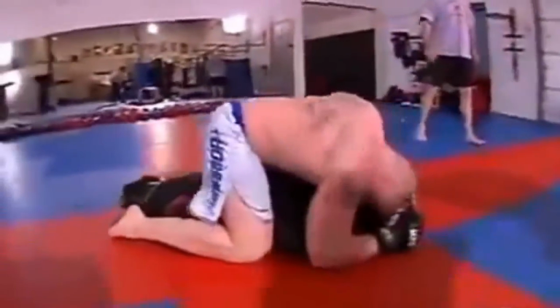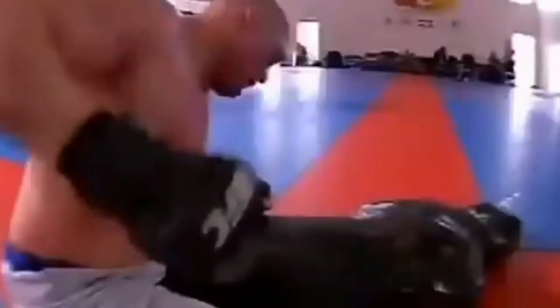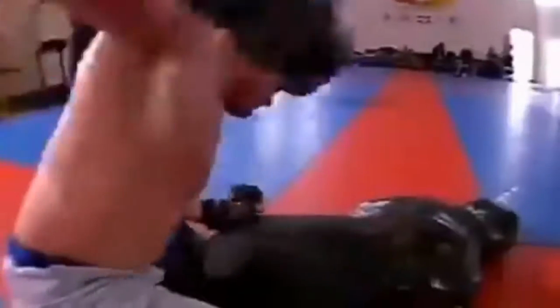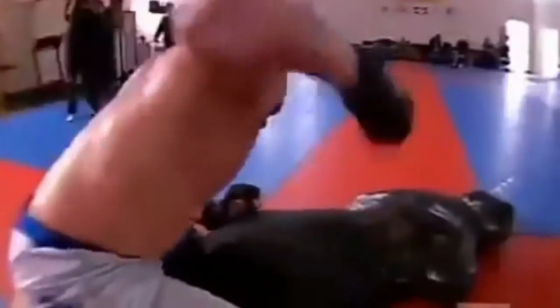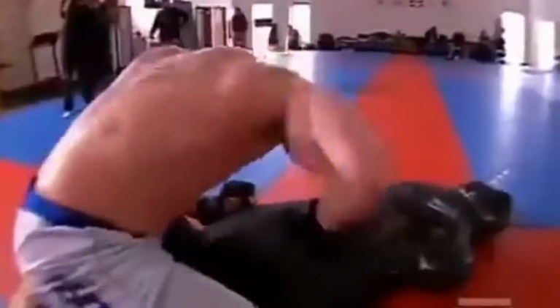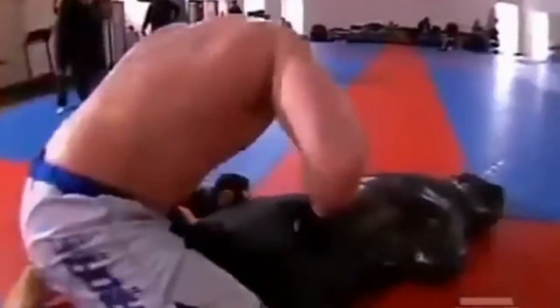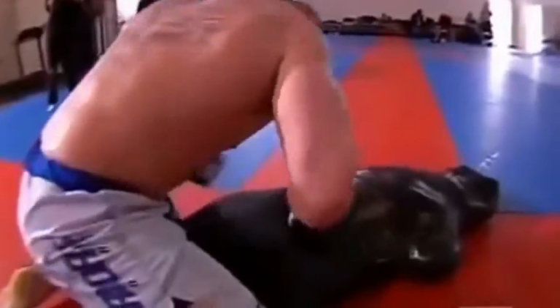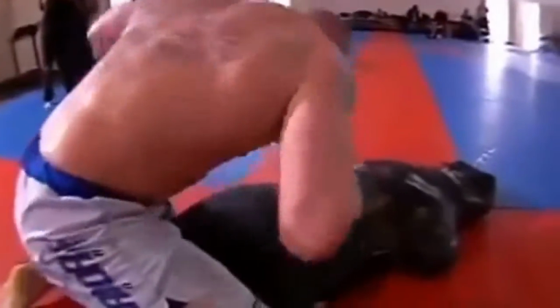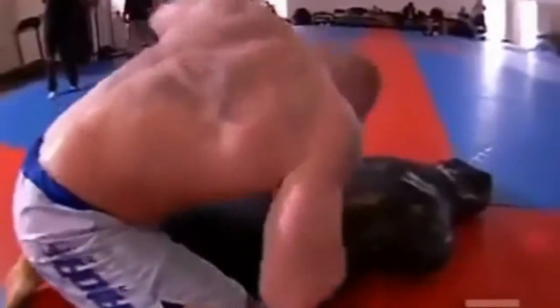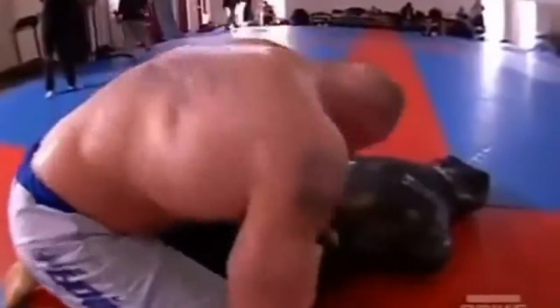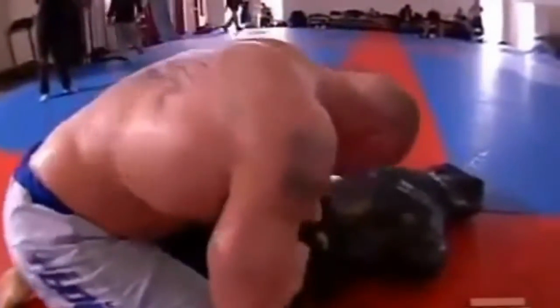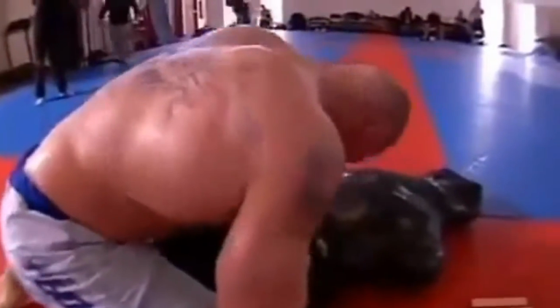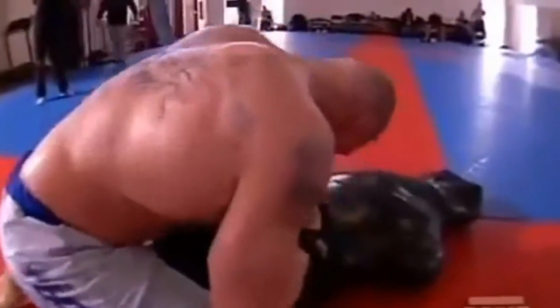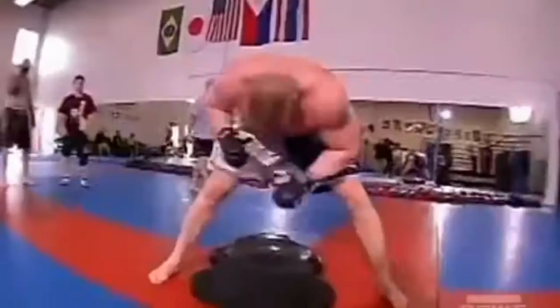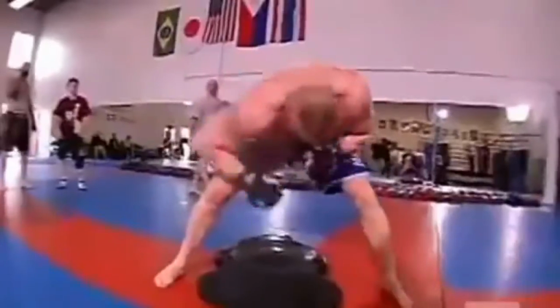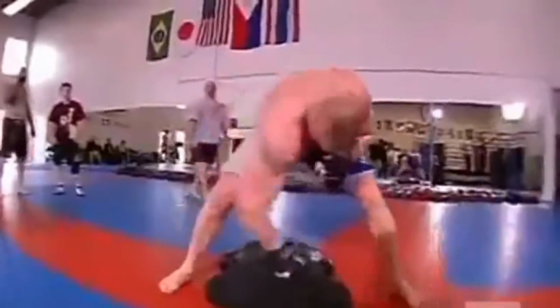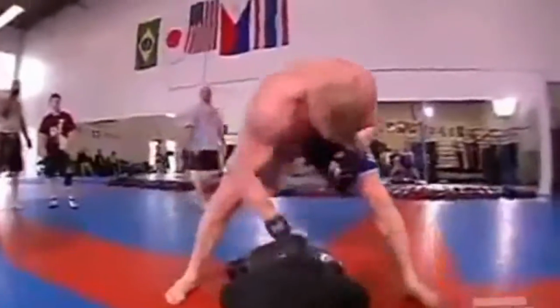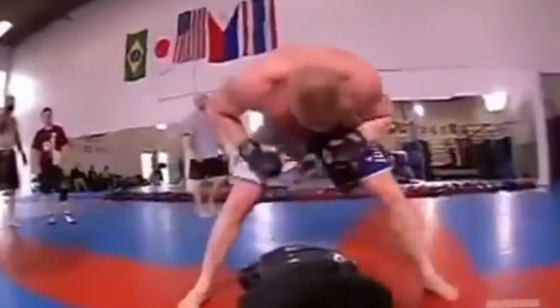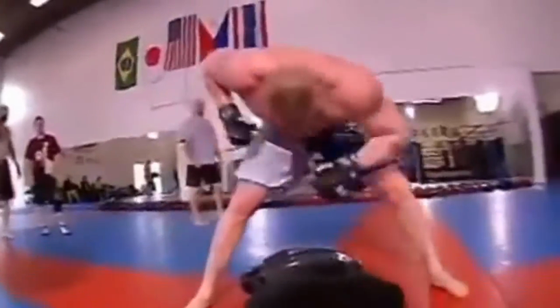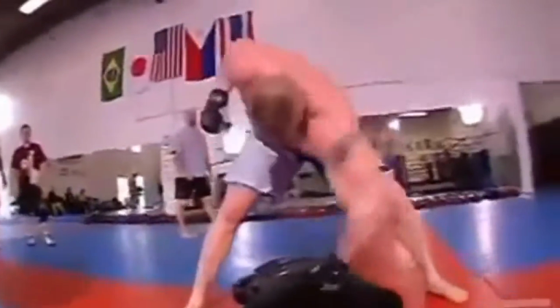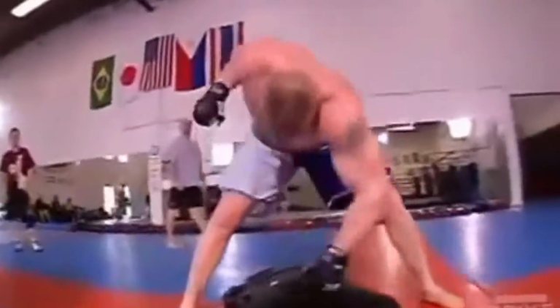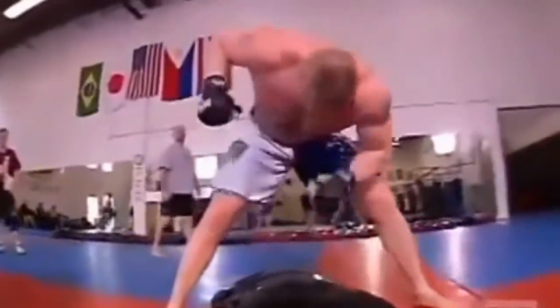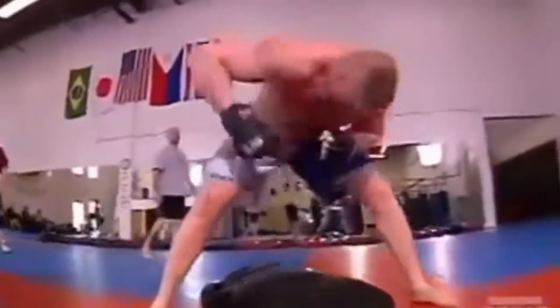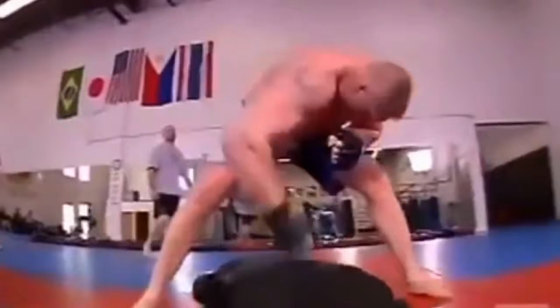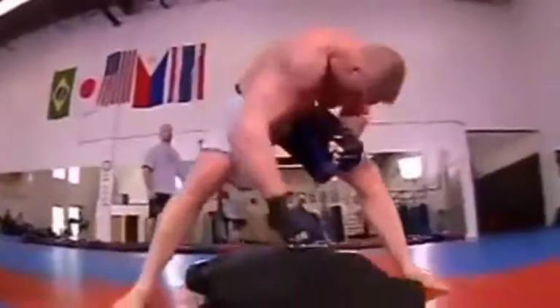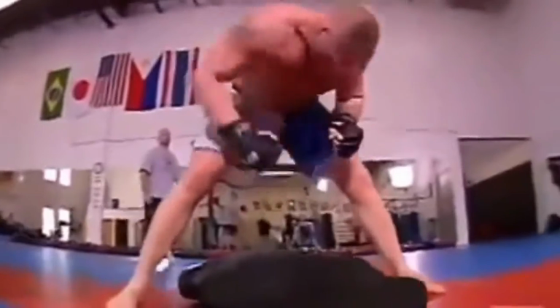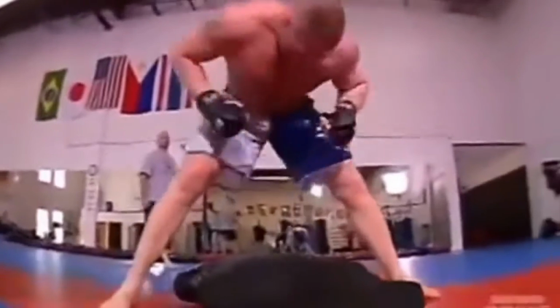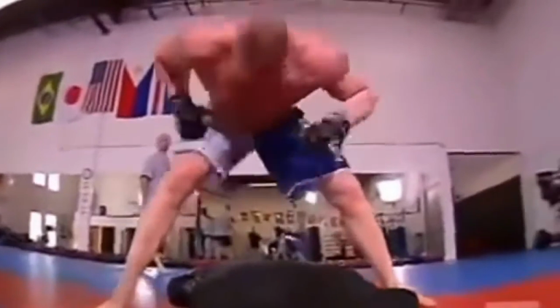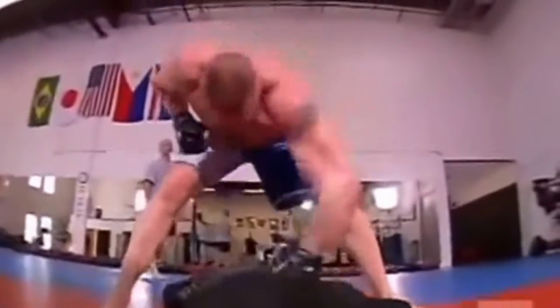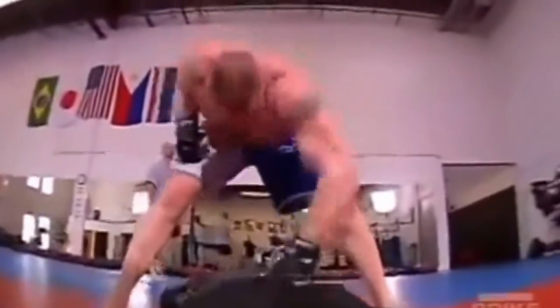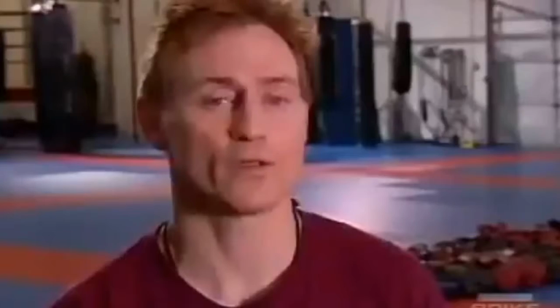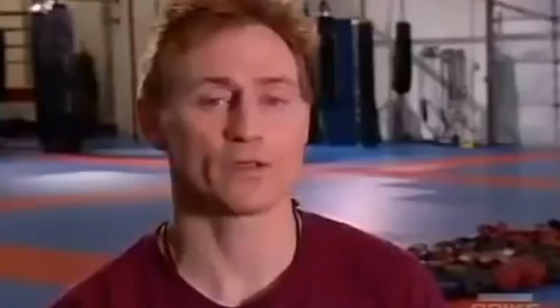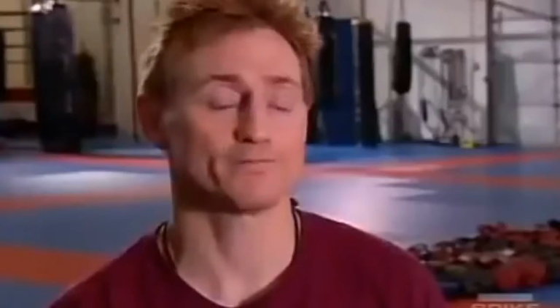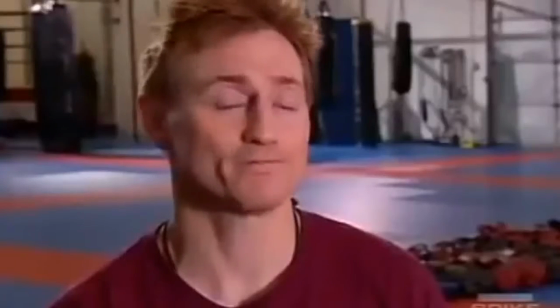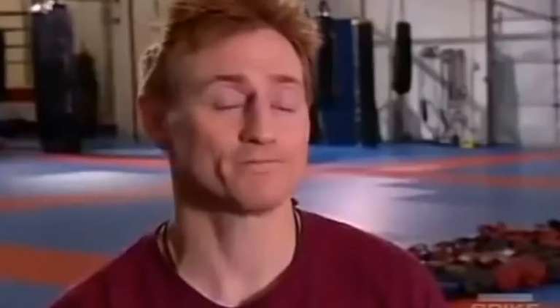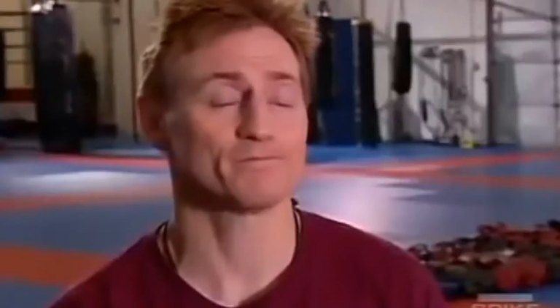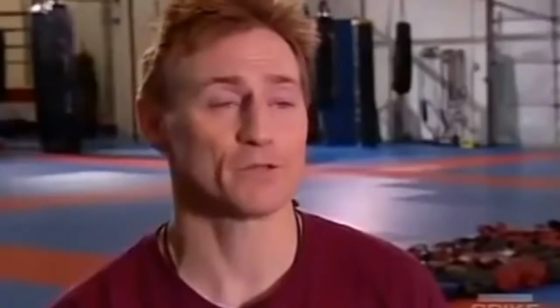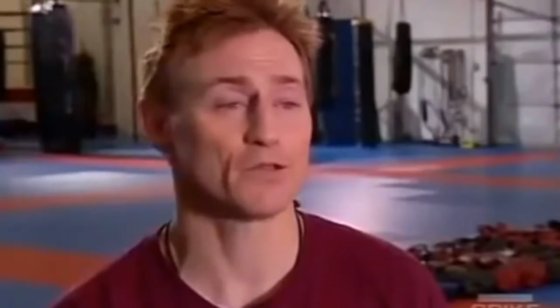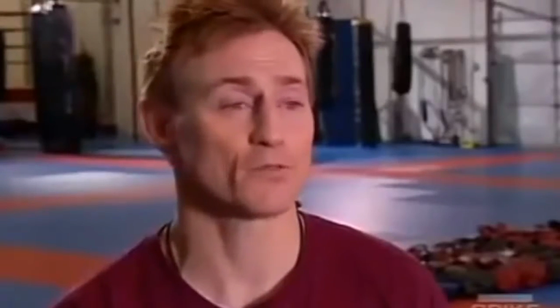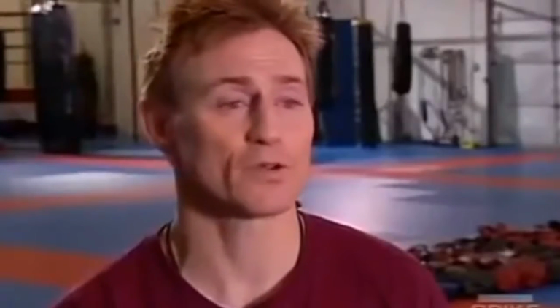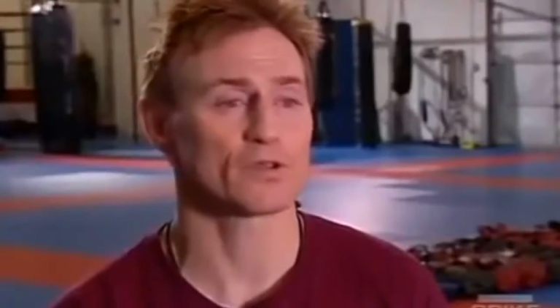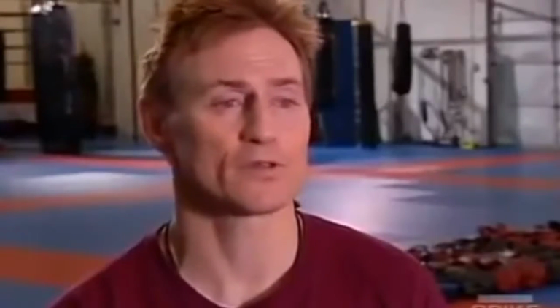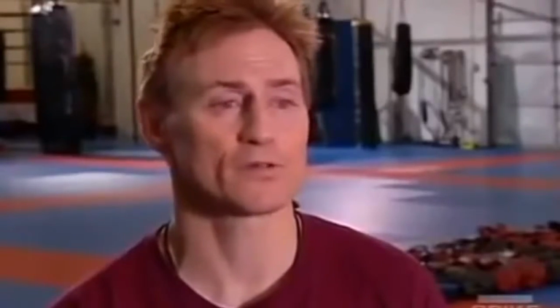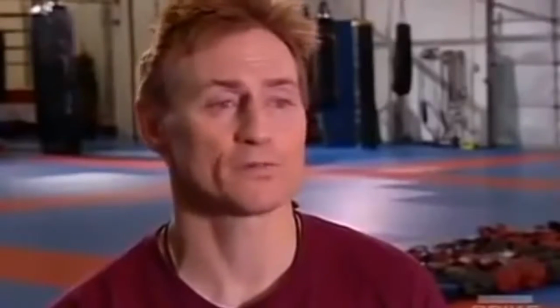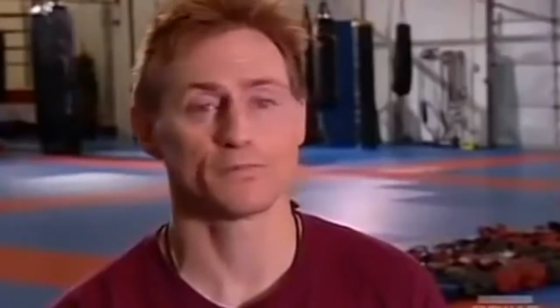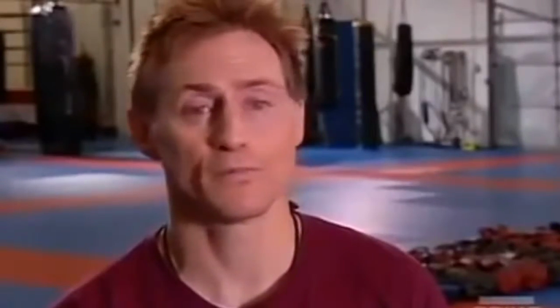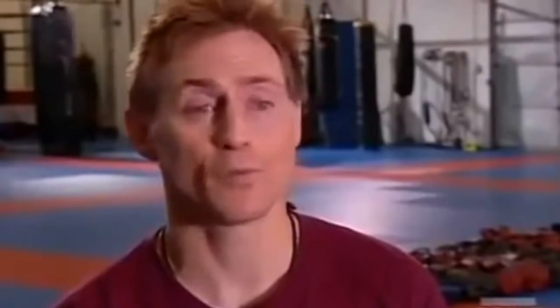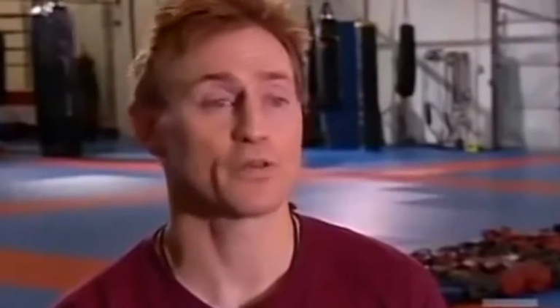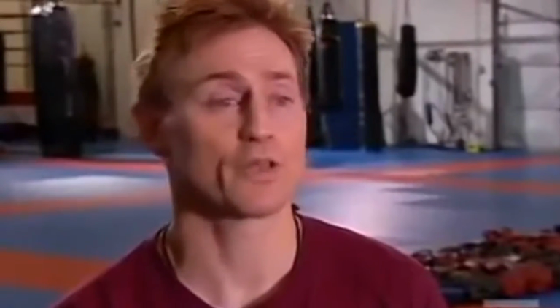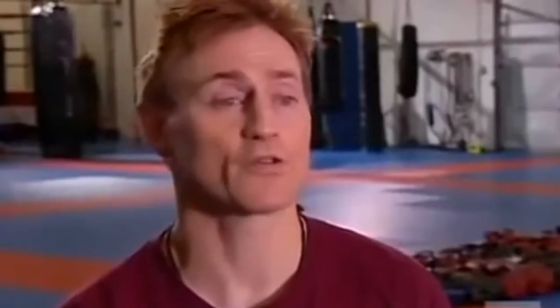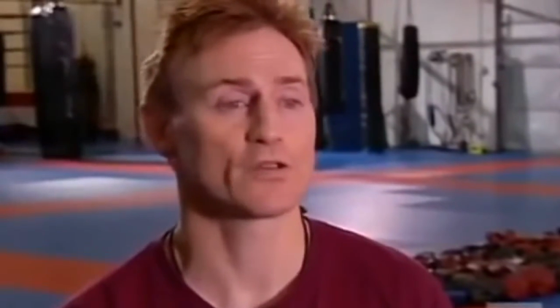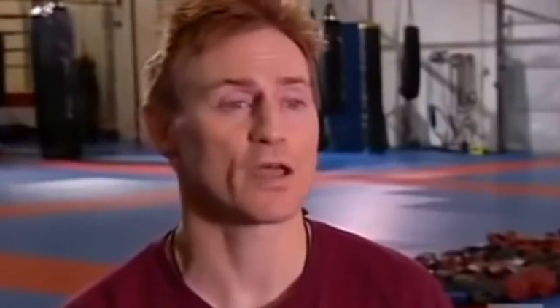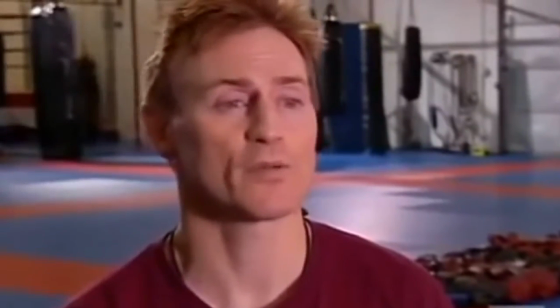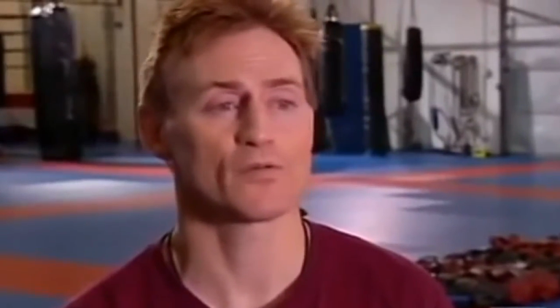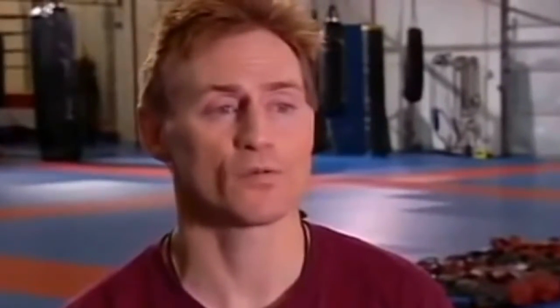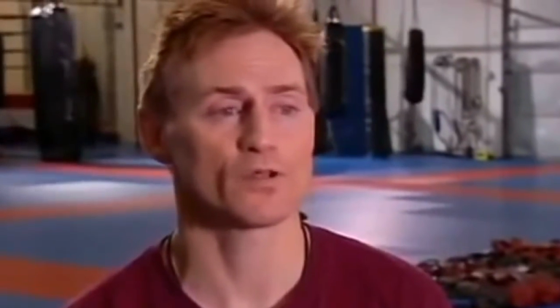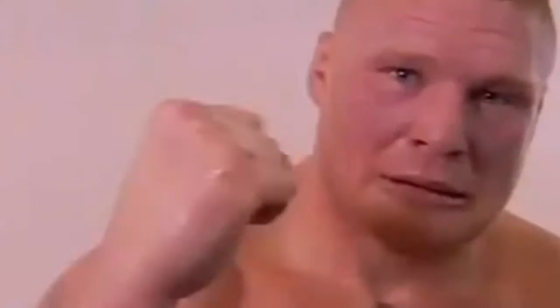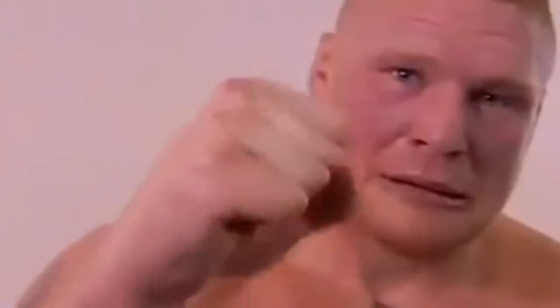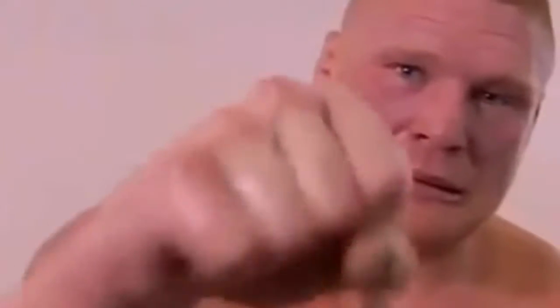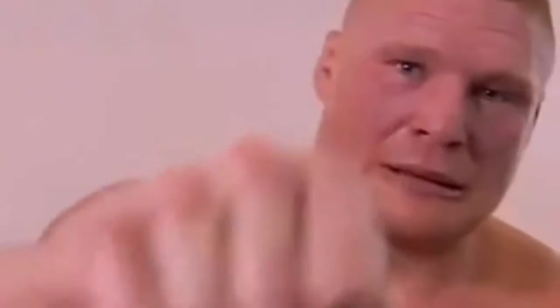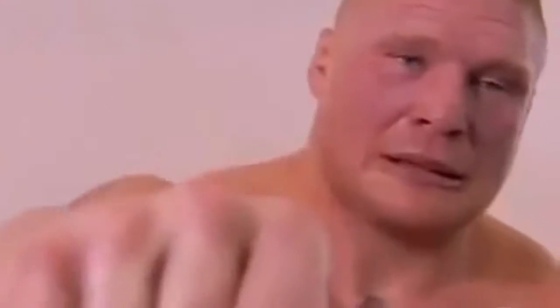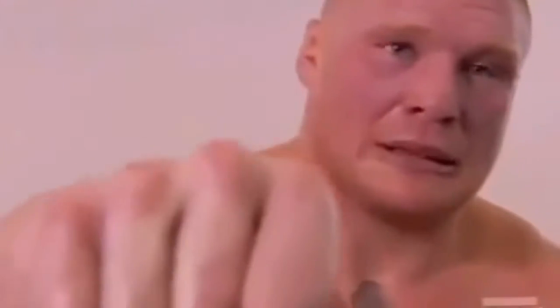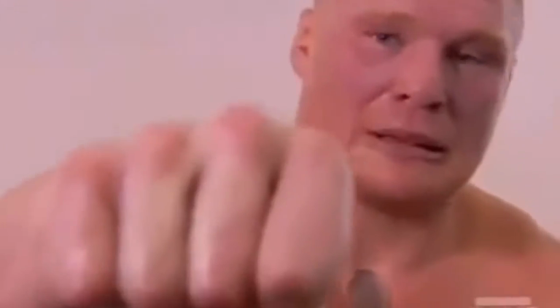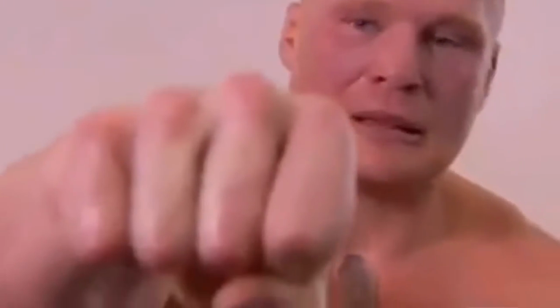I definitely feel that he's ready to go out there and really show that he's one of the potentially top heavyweights out there right now.